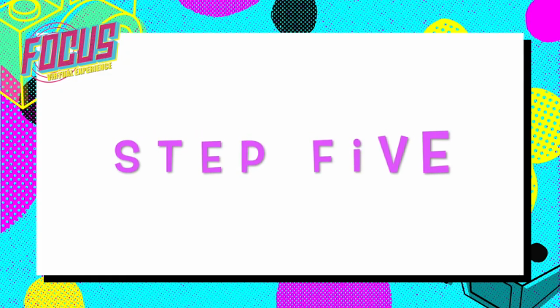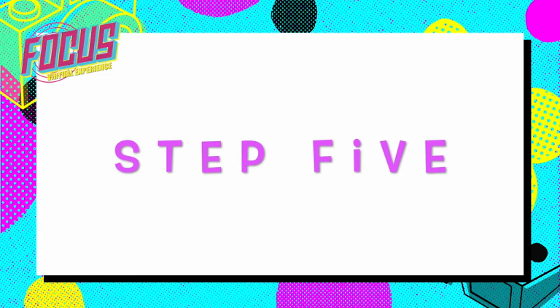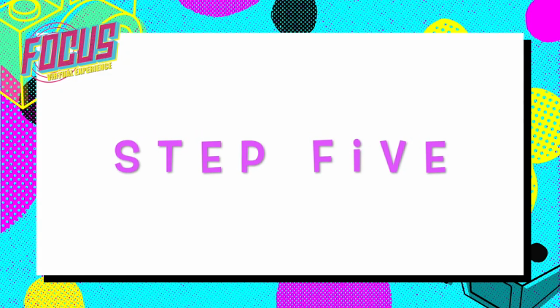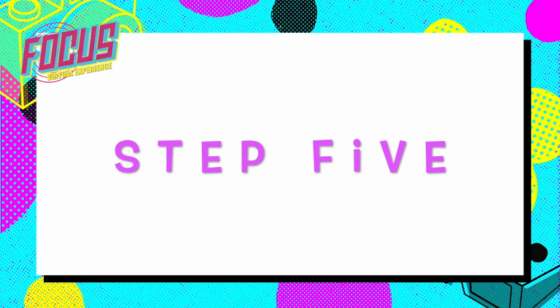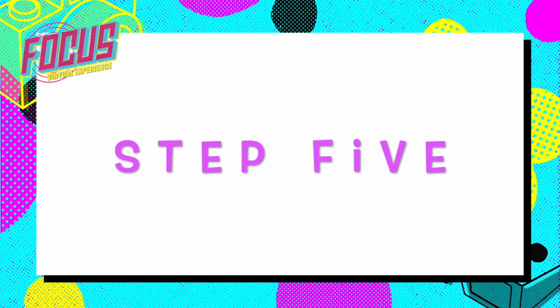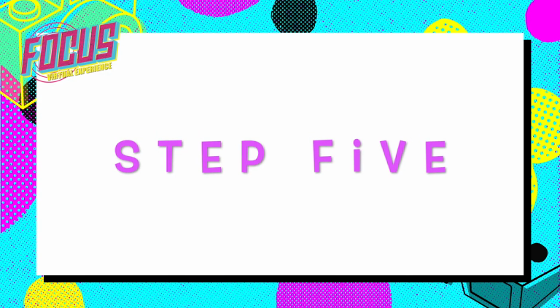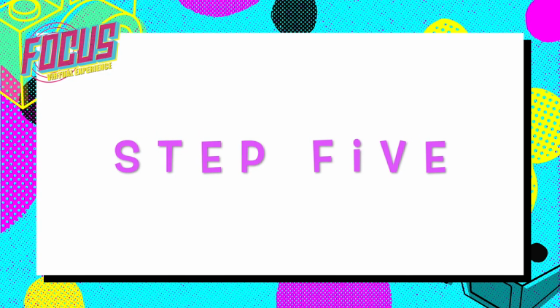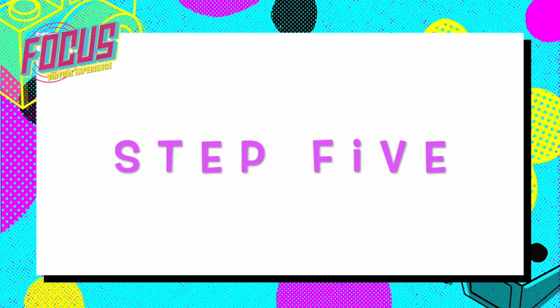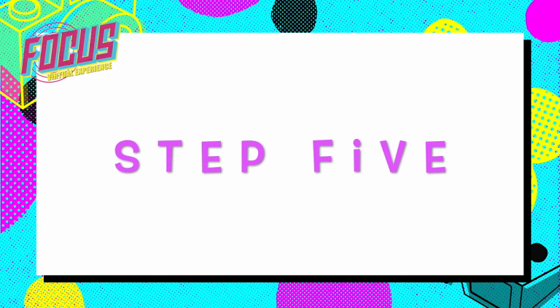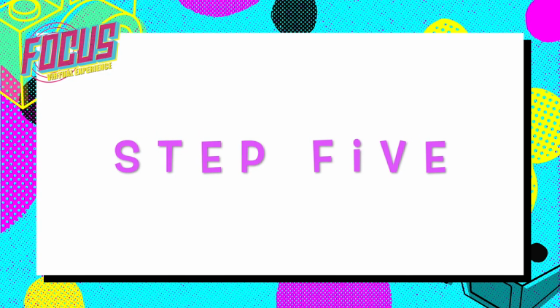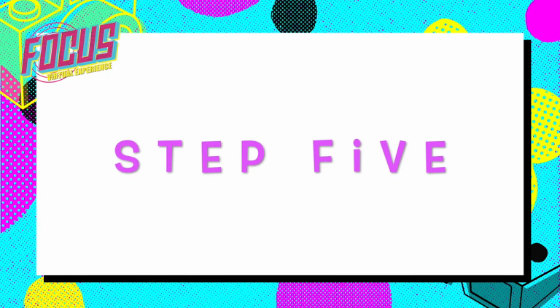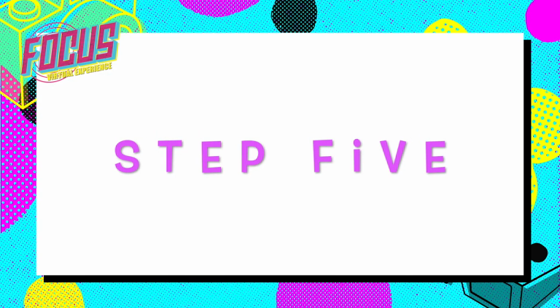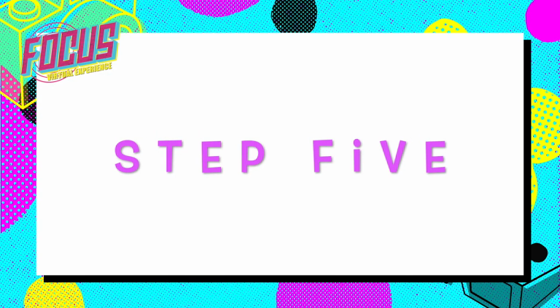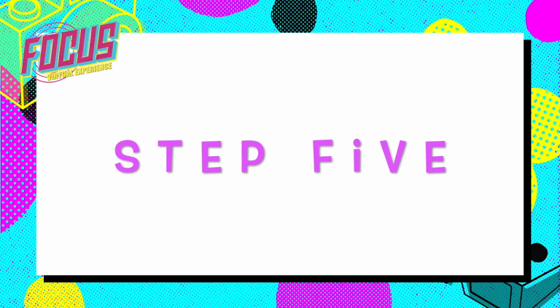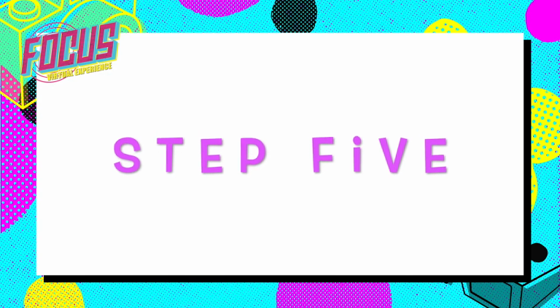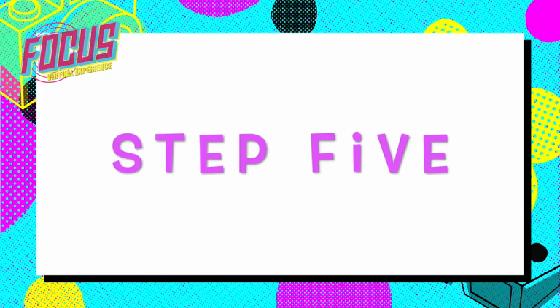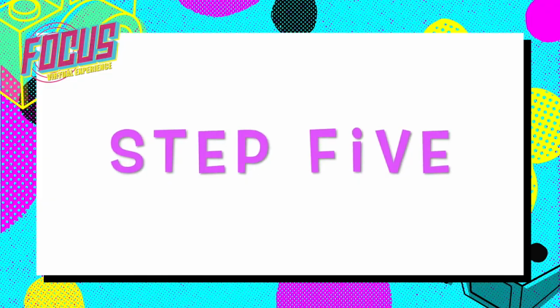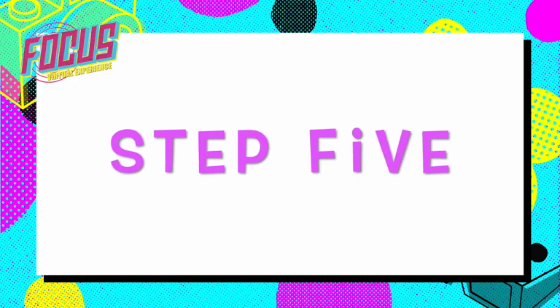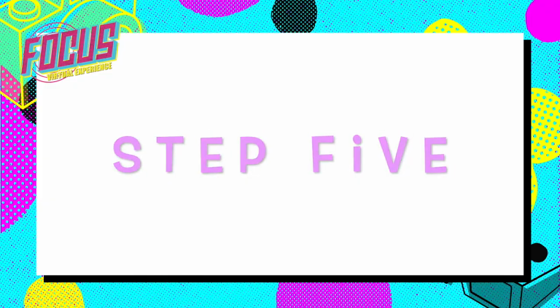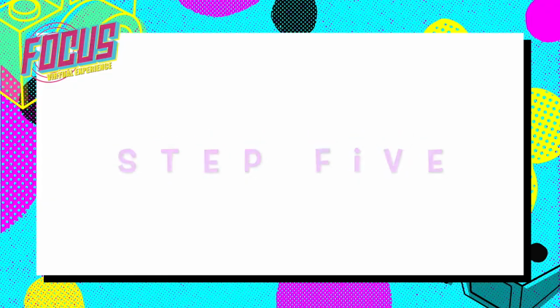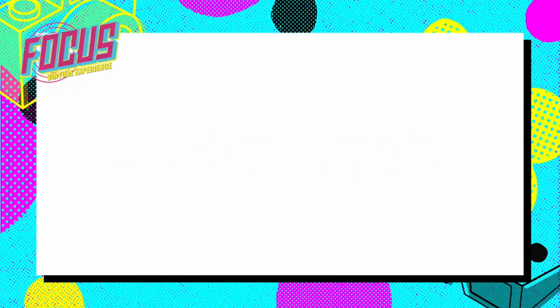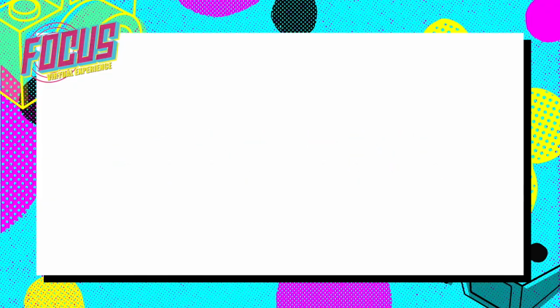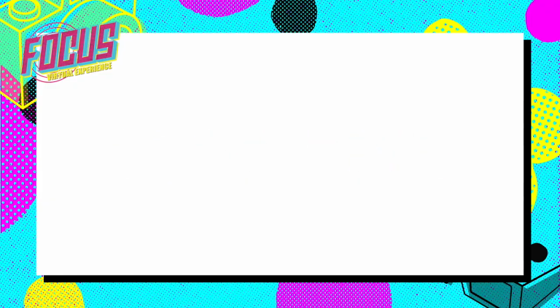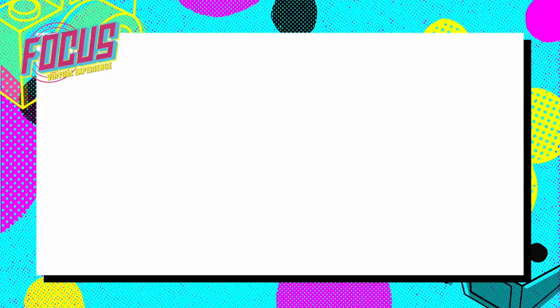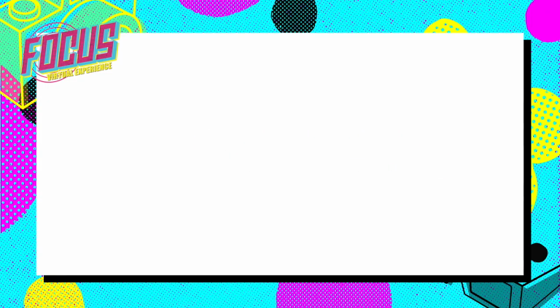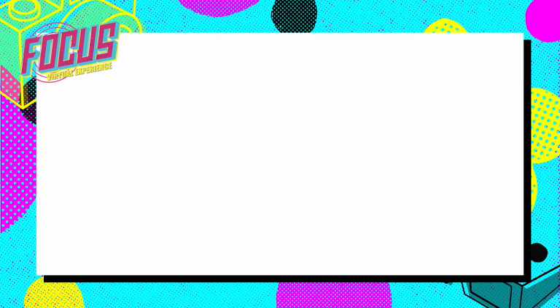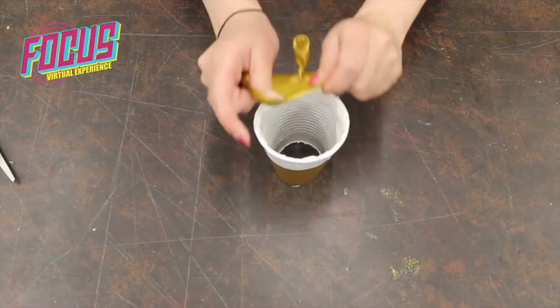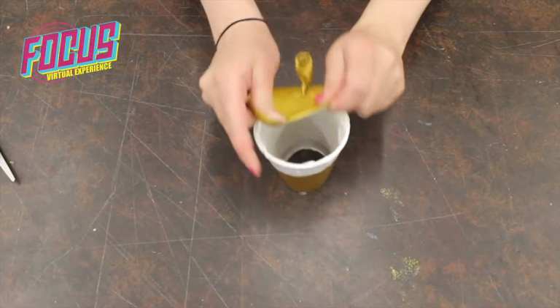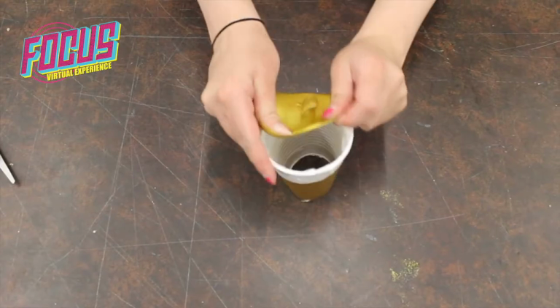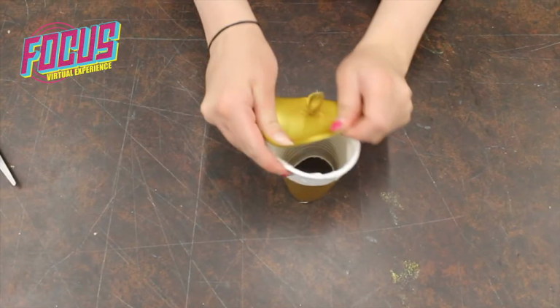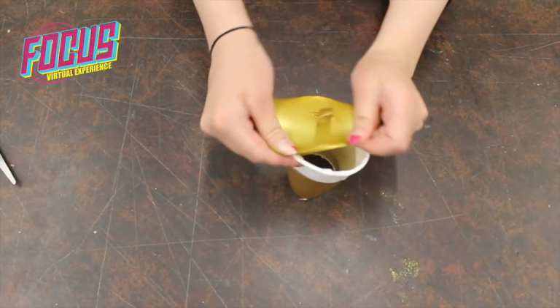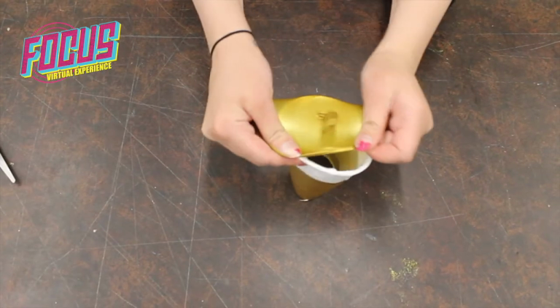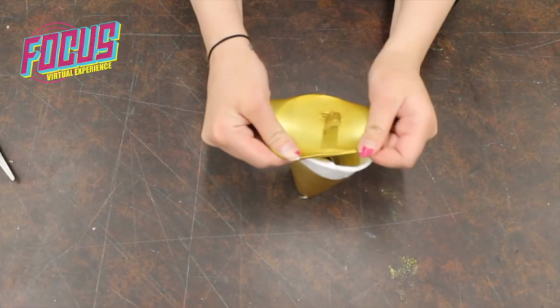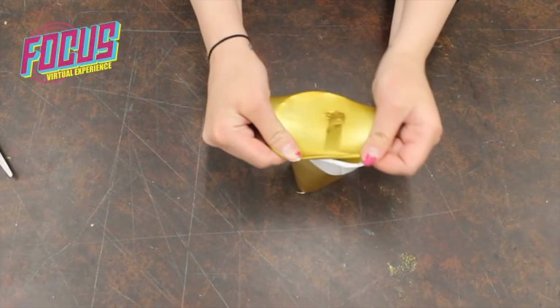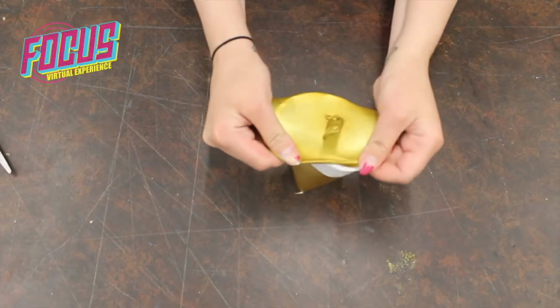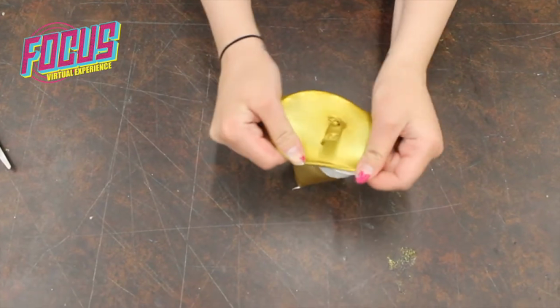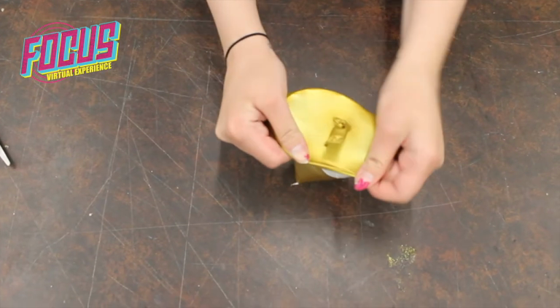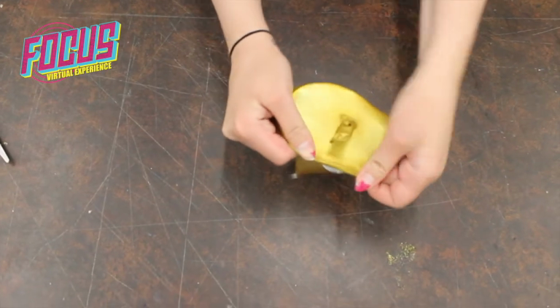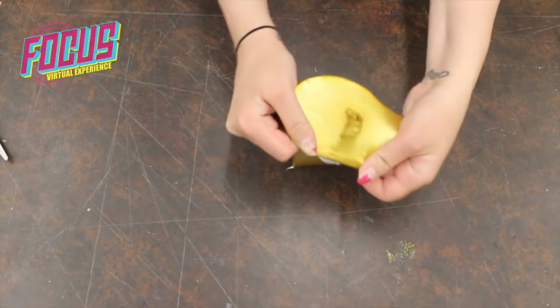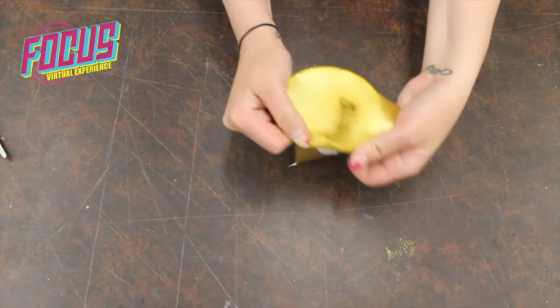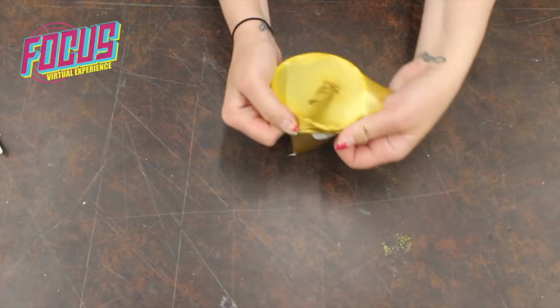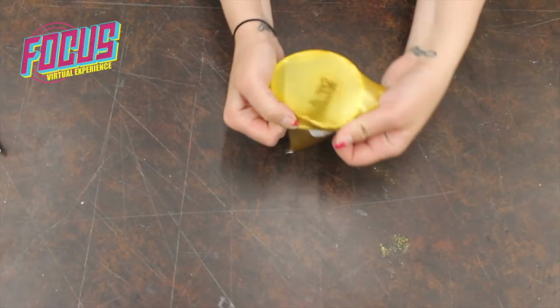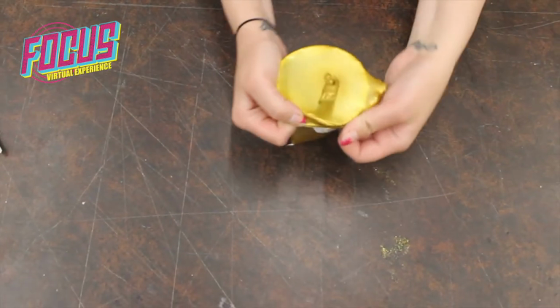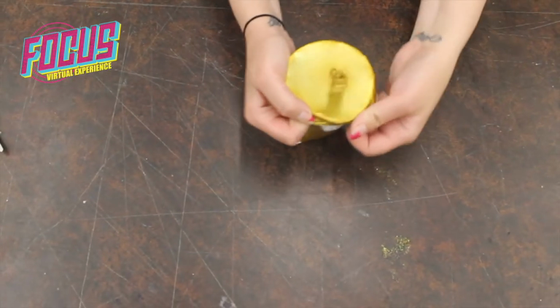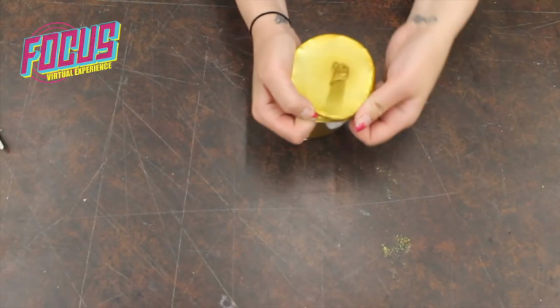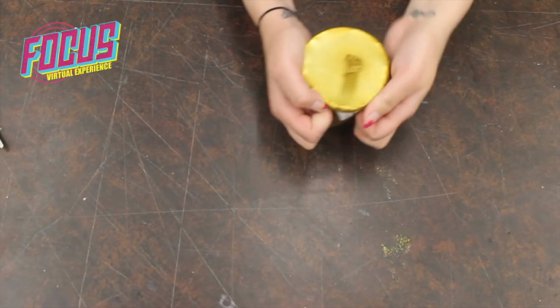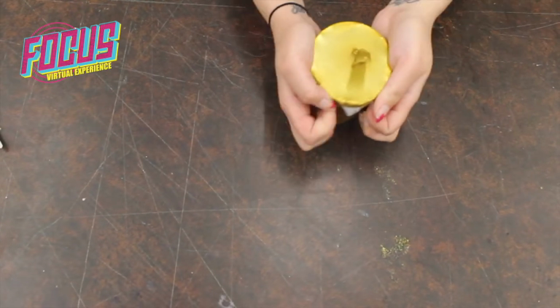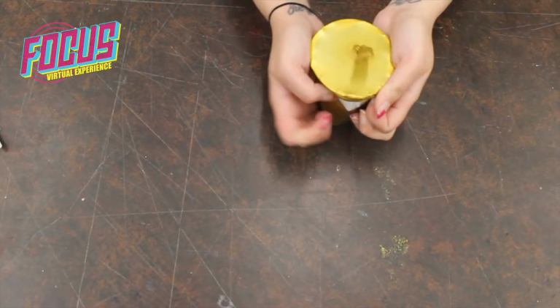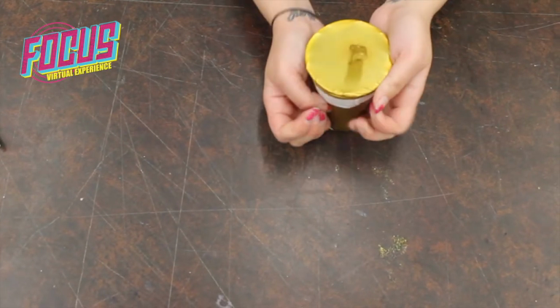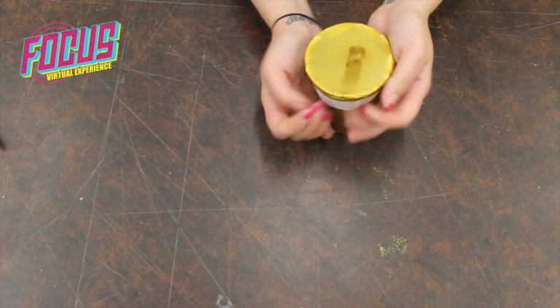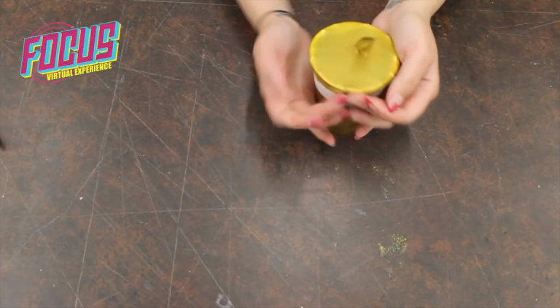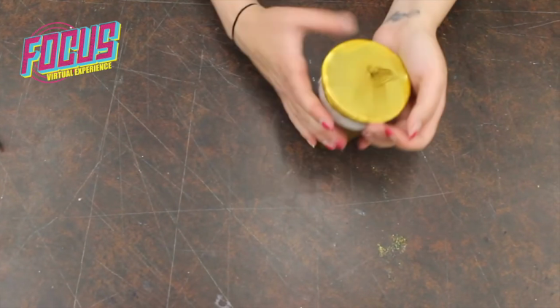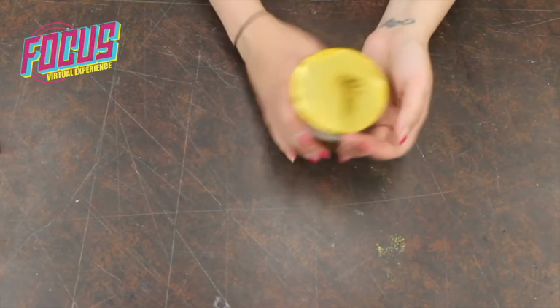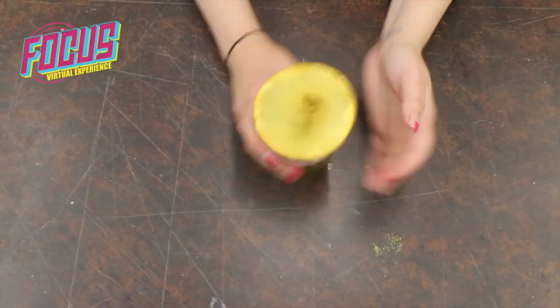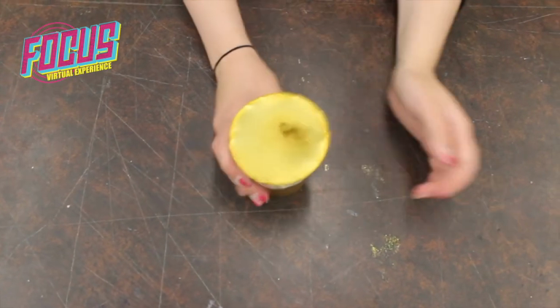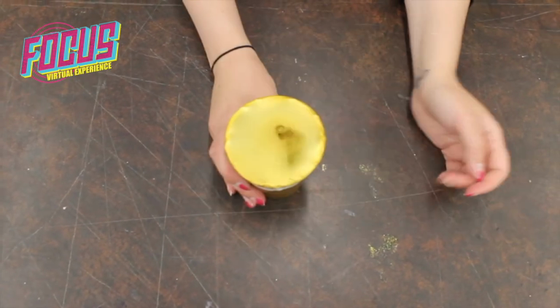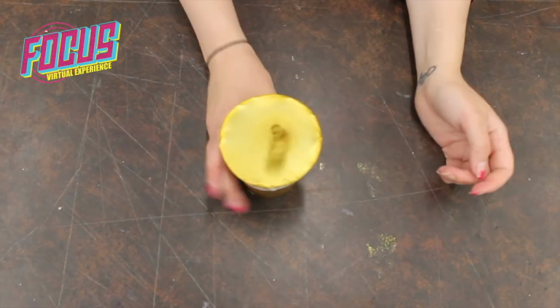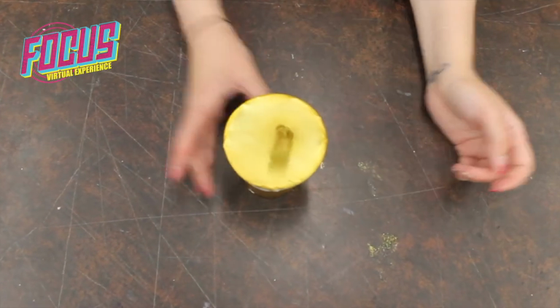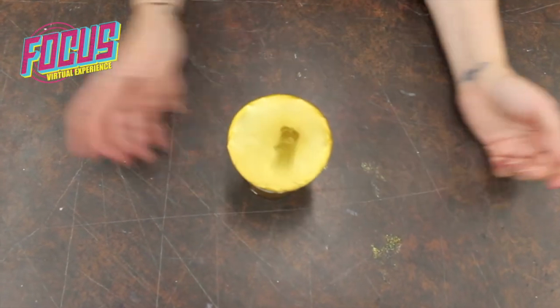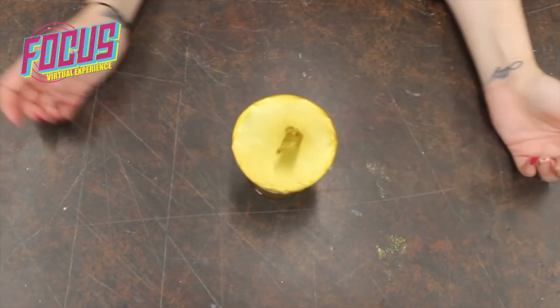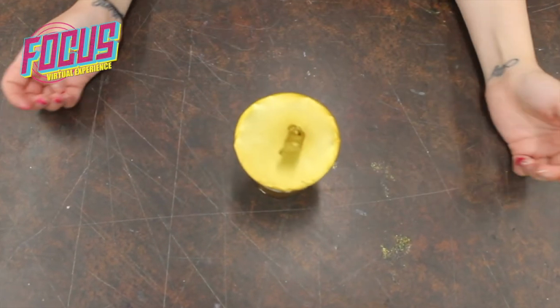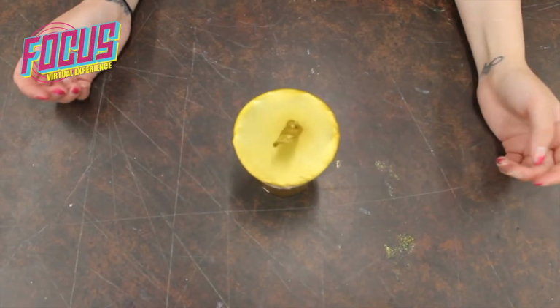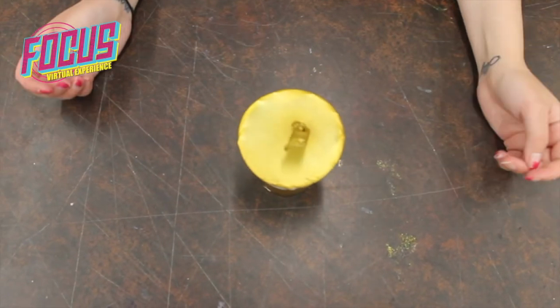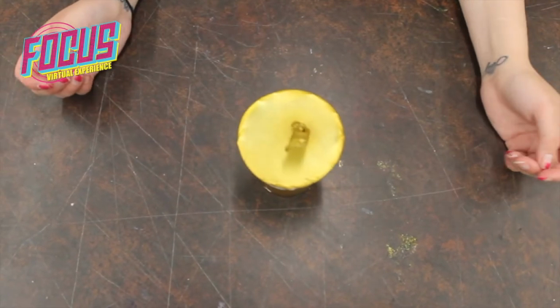Step 5: Stretch the balloon over the cup. Make sure the knot is in the middle.